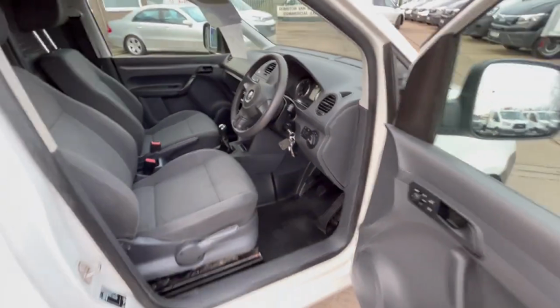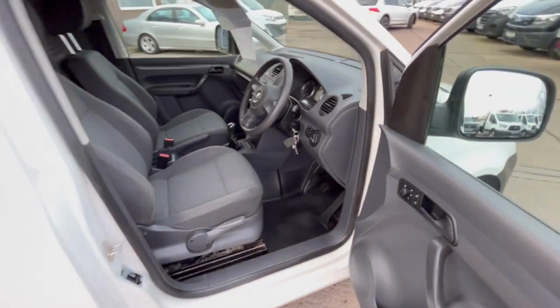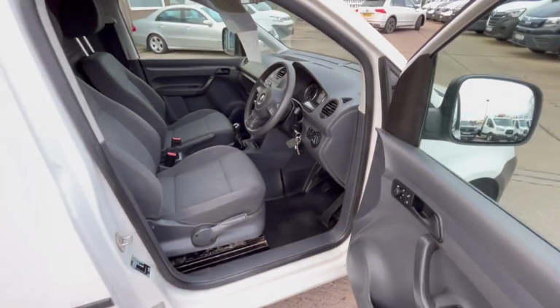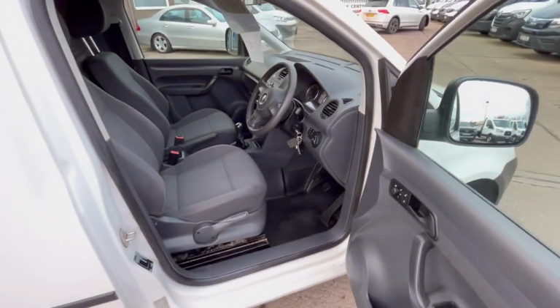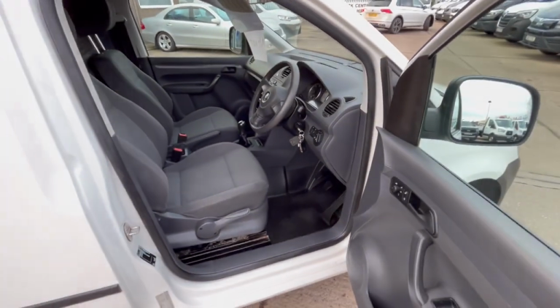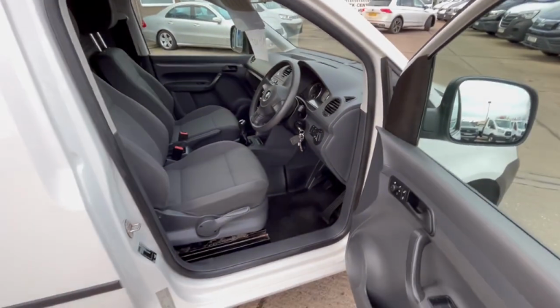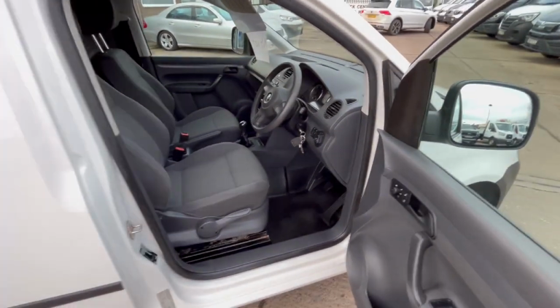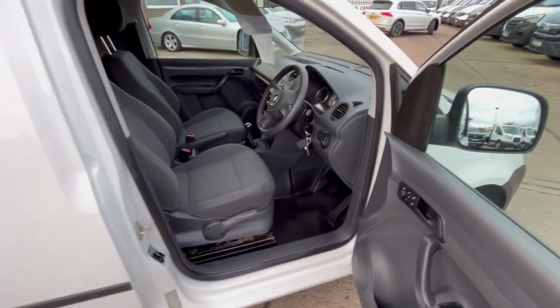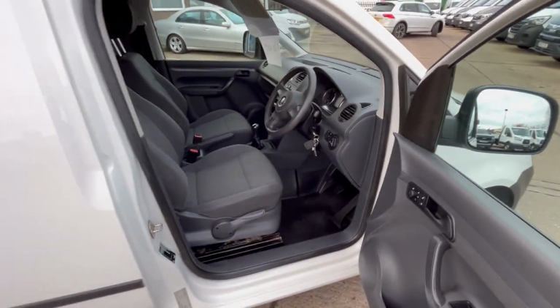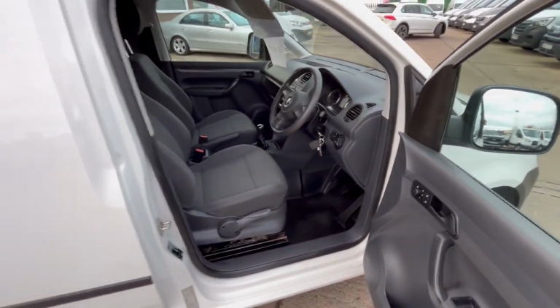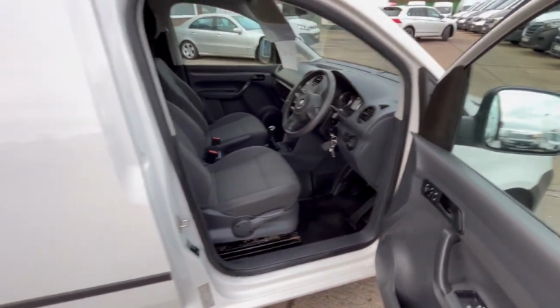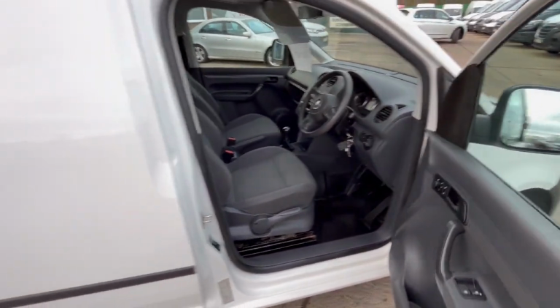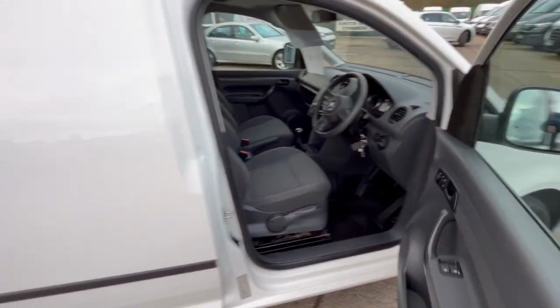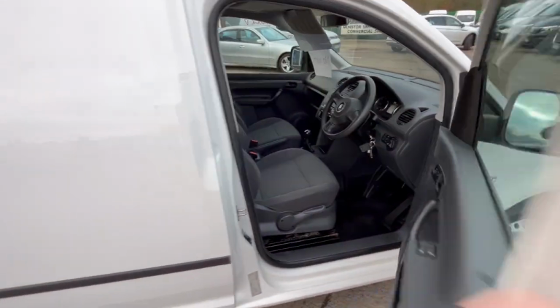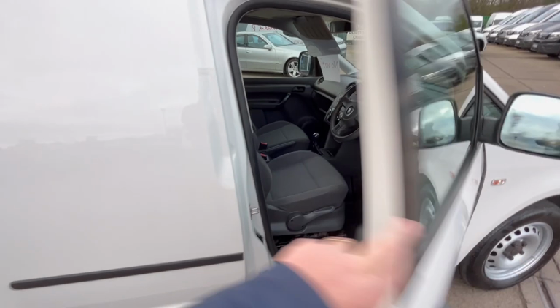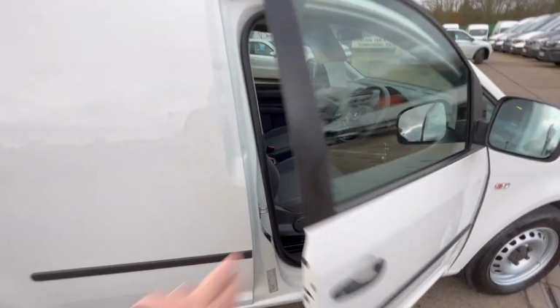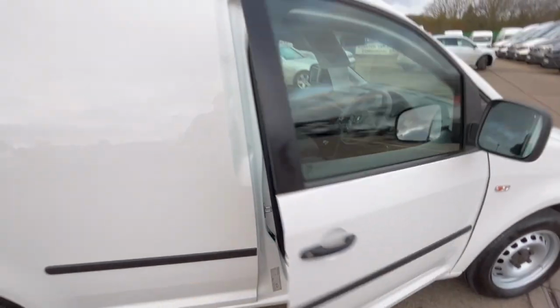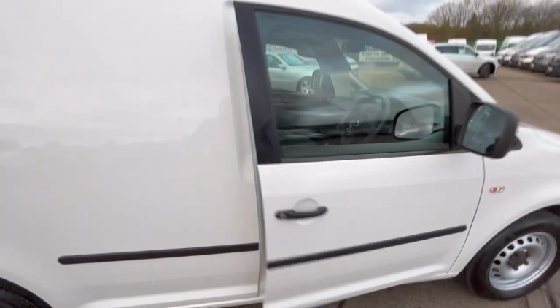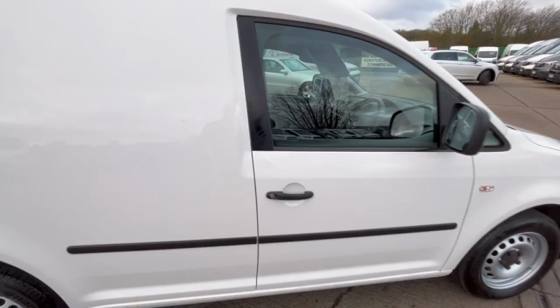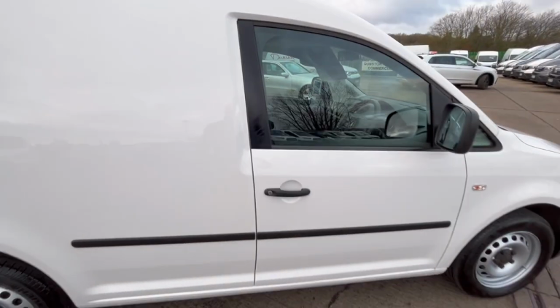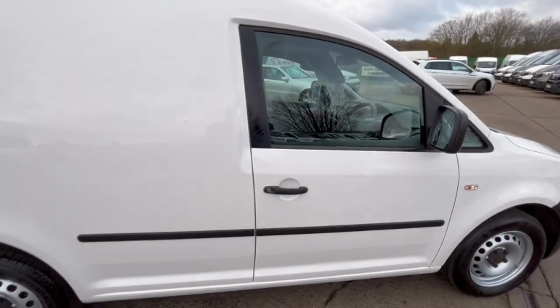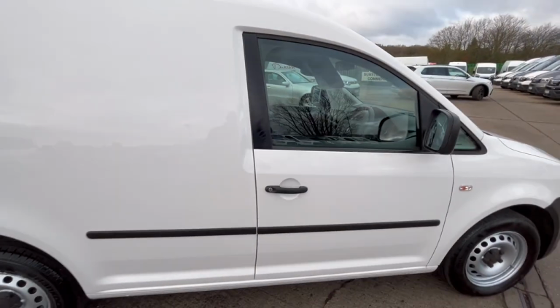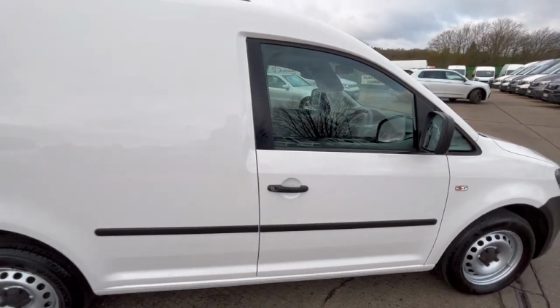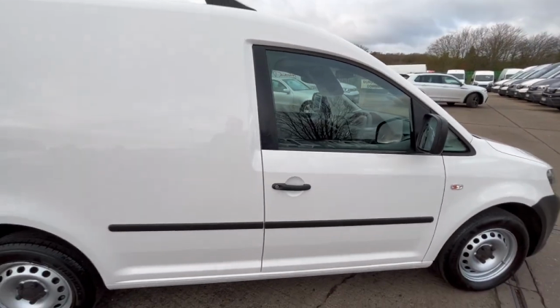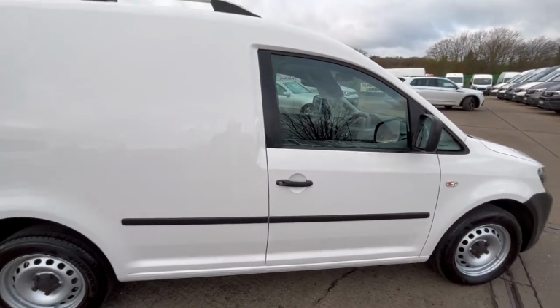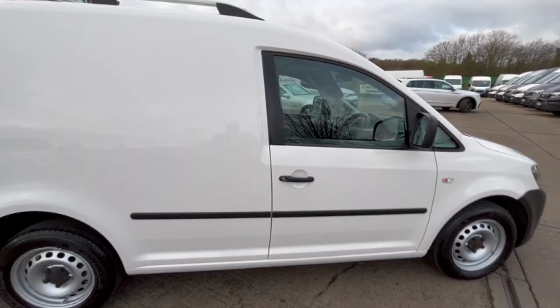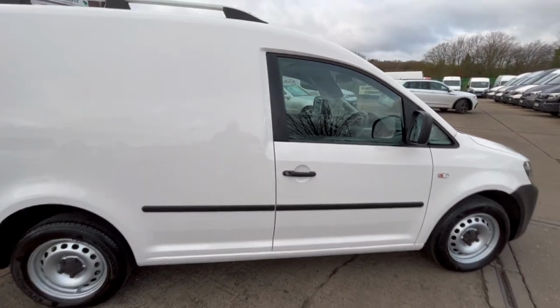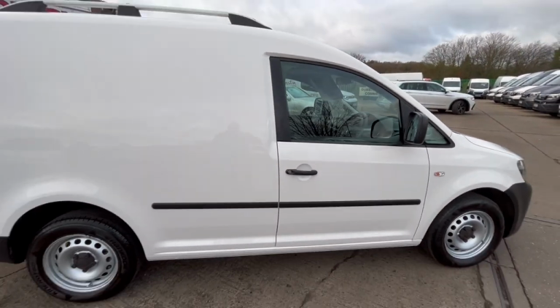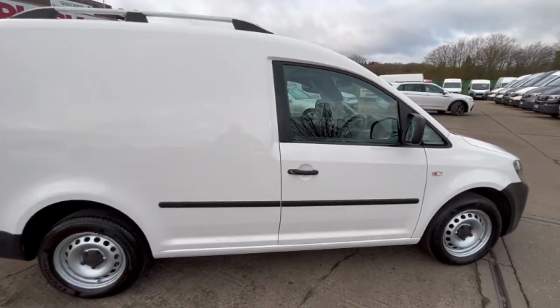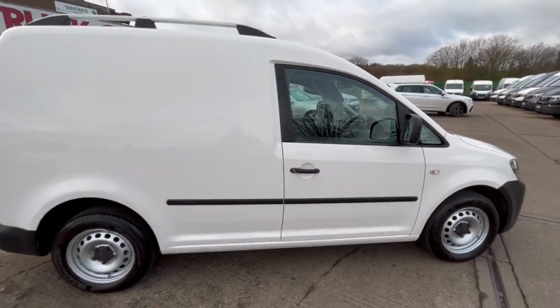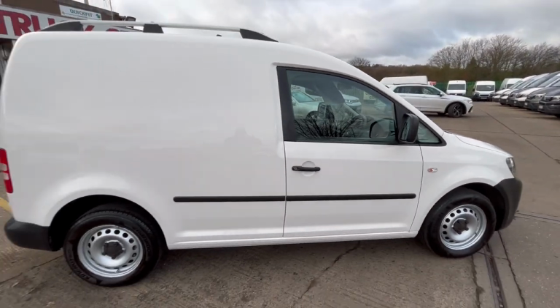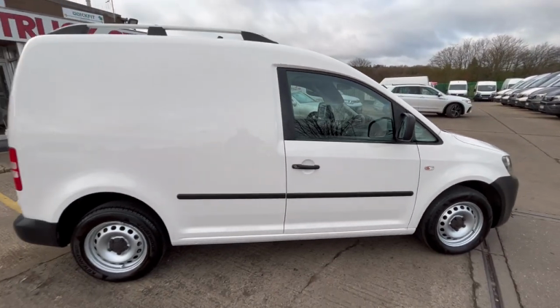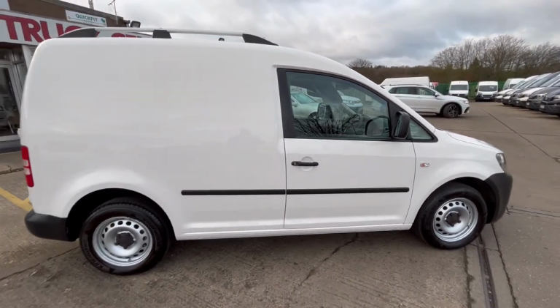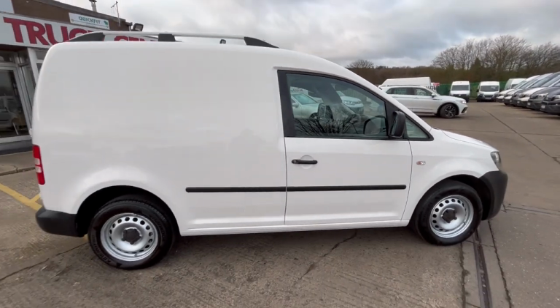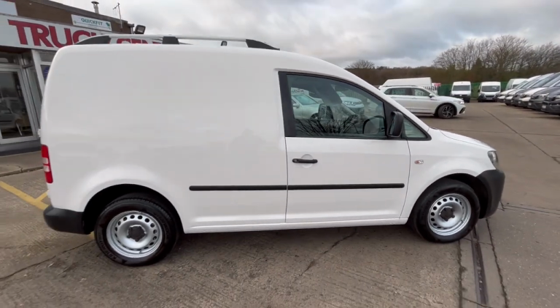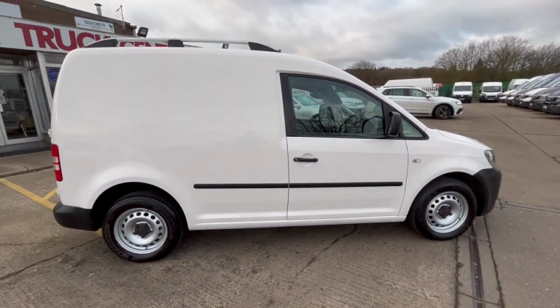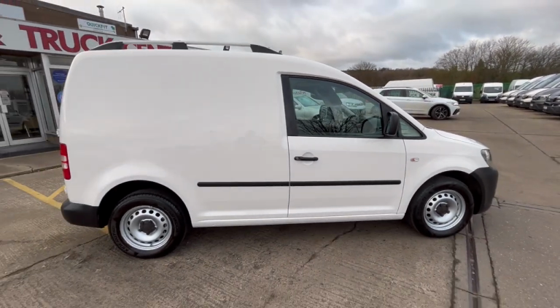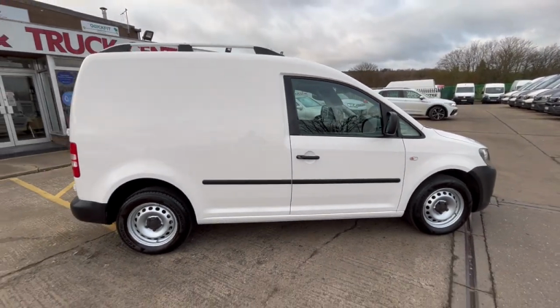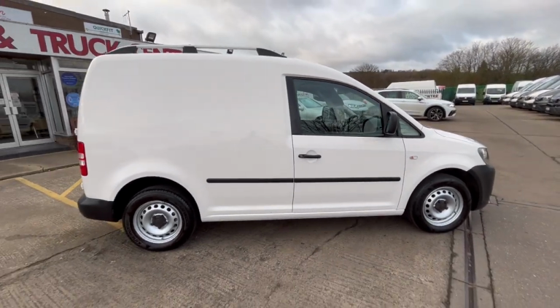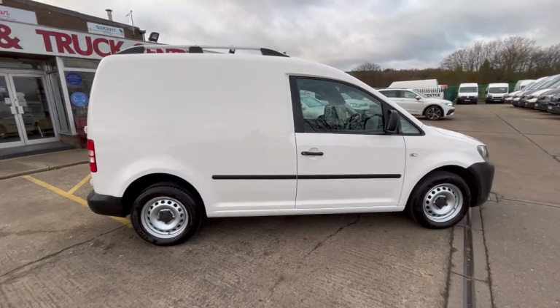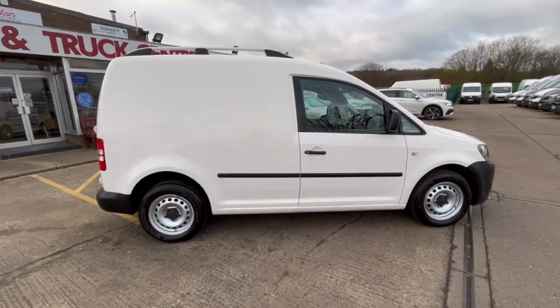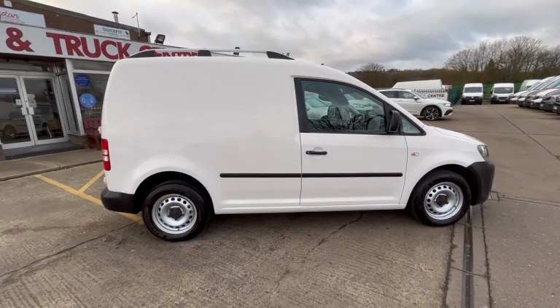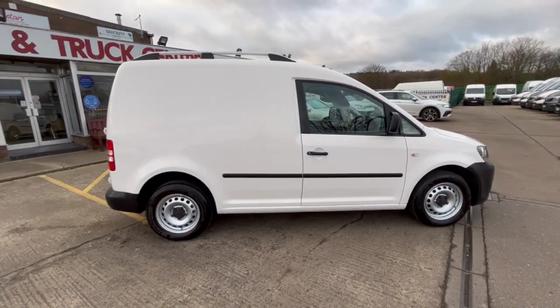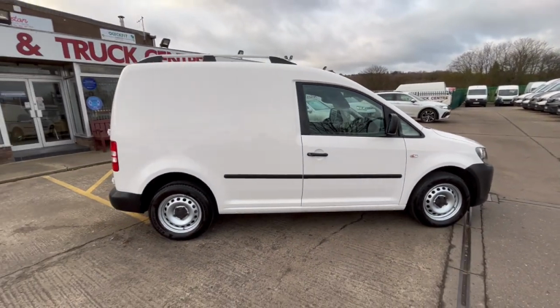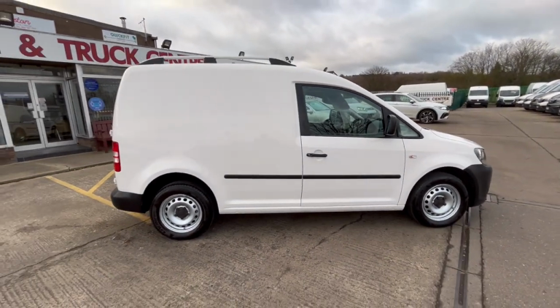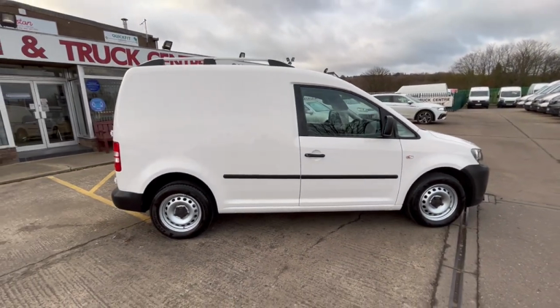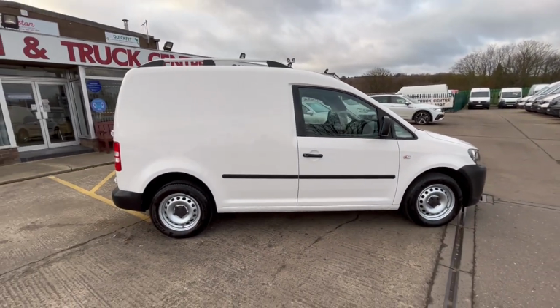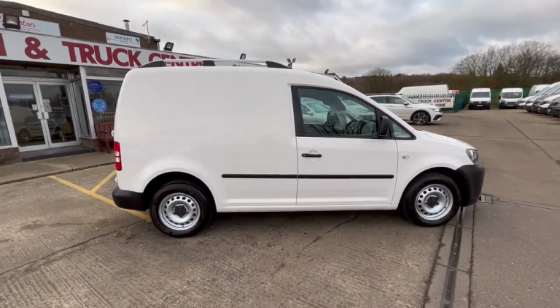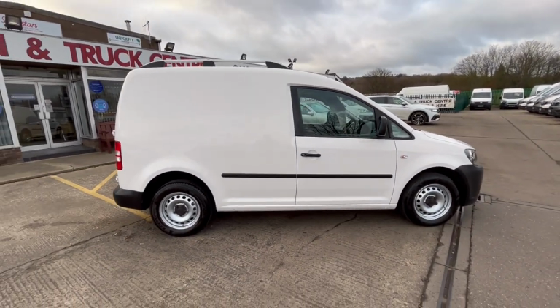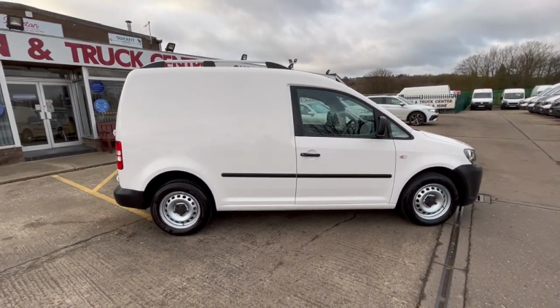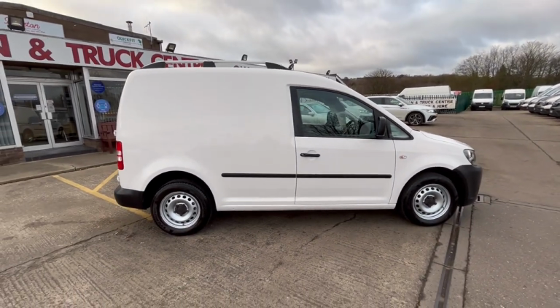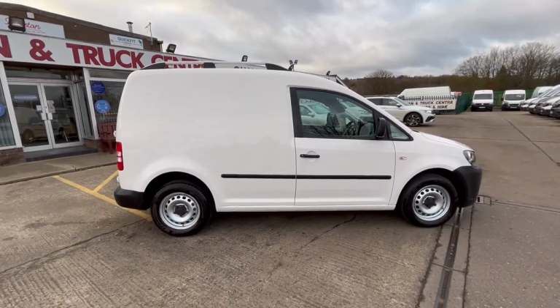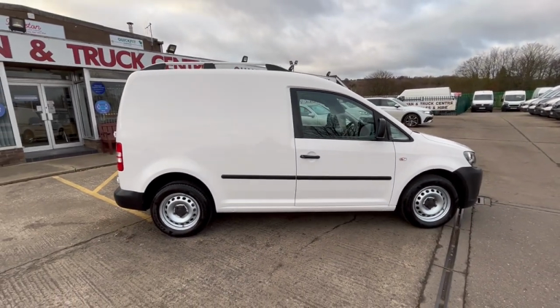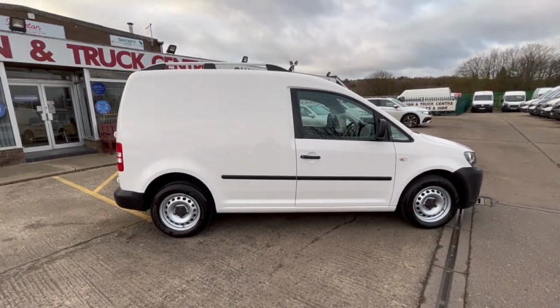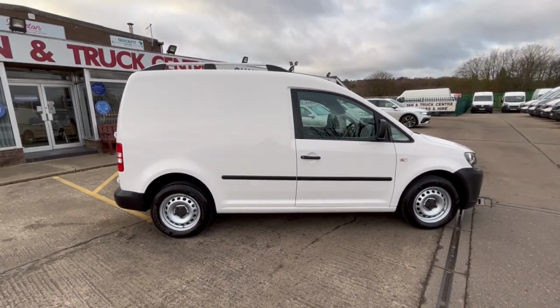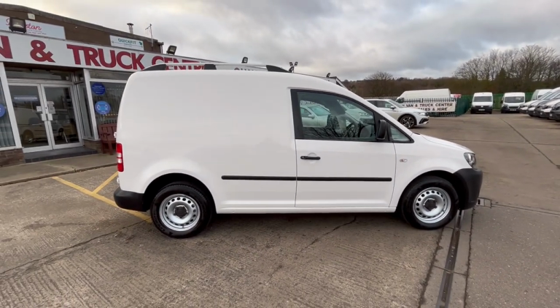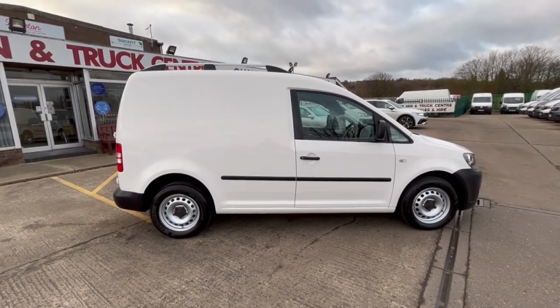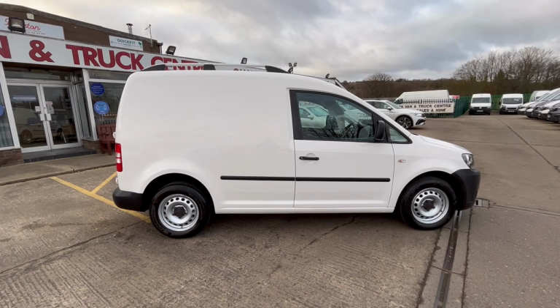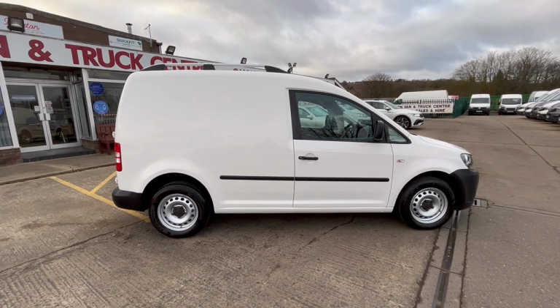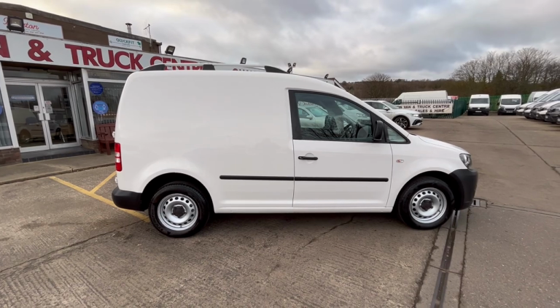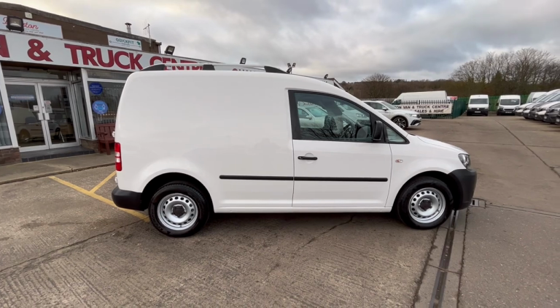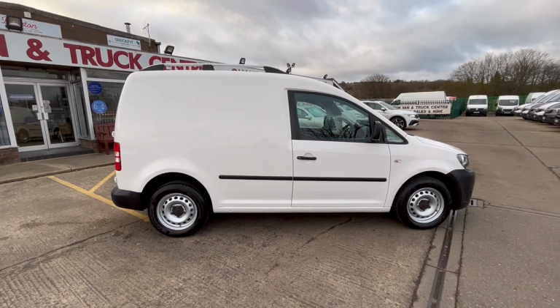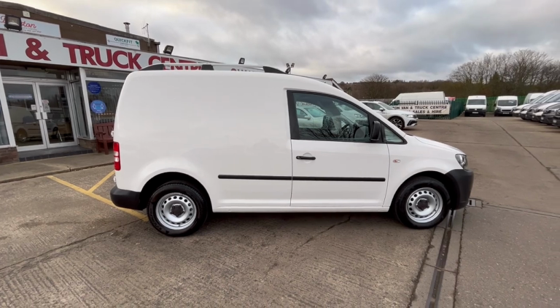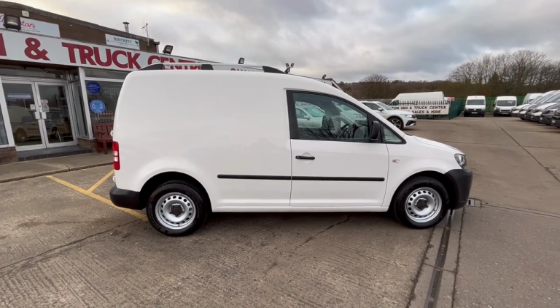You can get finance on it if you want, and there's three months warranty on it as well. Fully has MOT on it — like I say, there's no VAT. Thanks for watching.